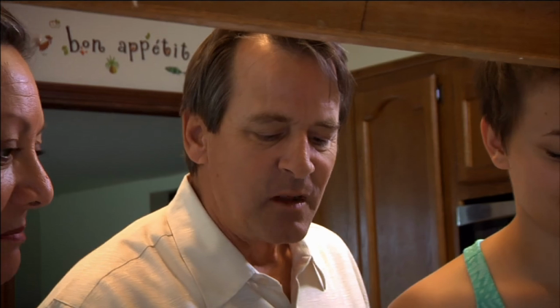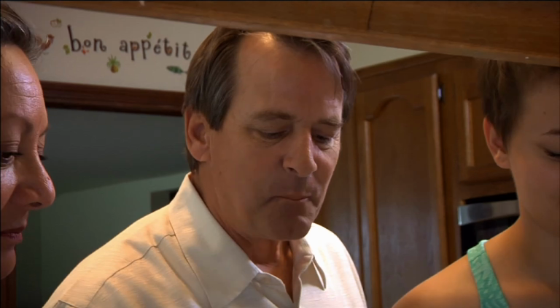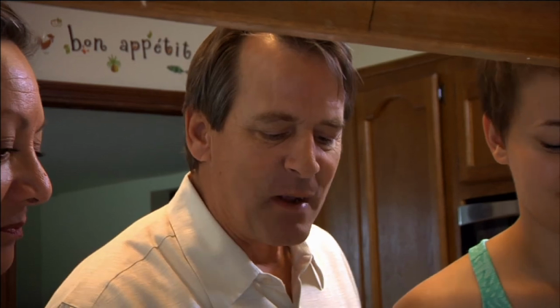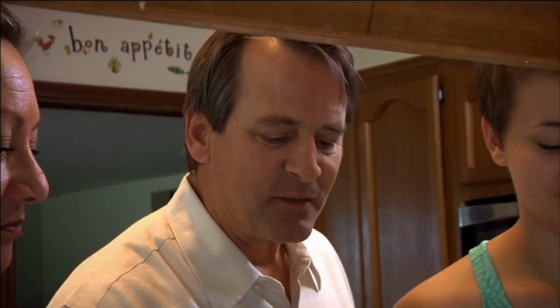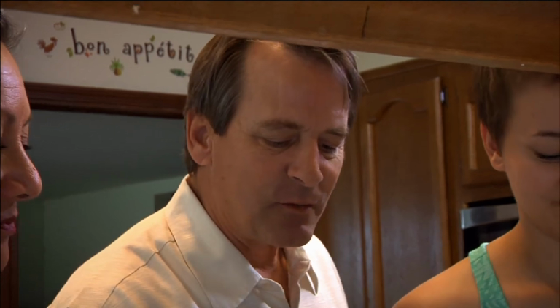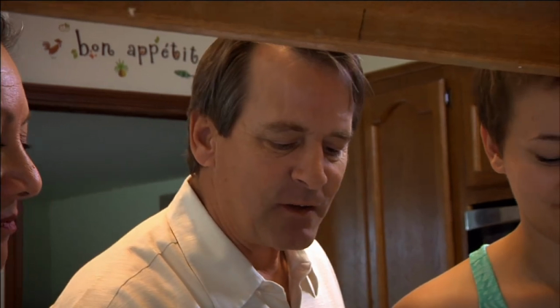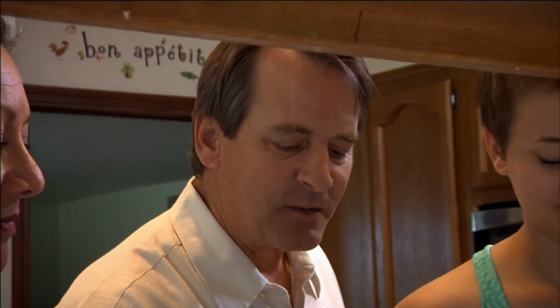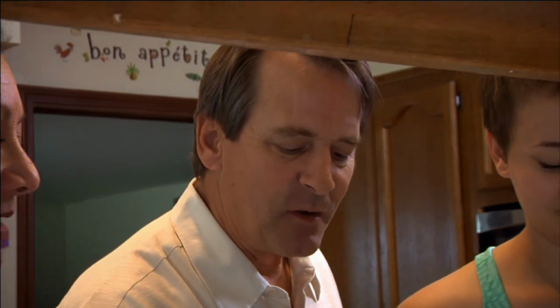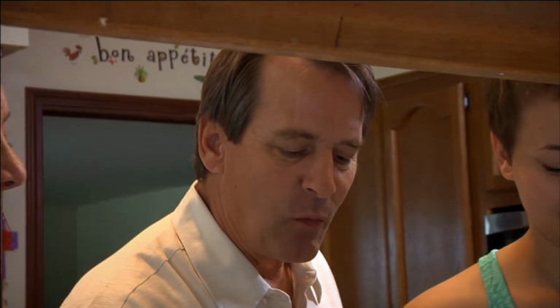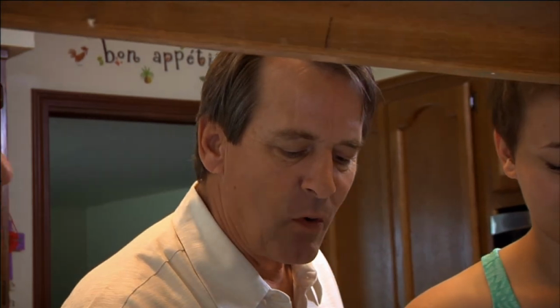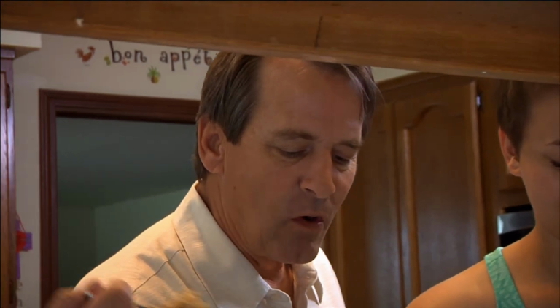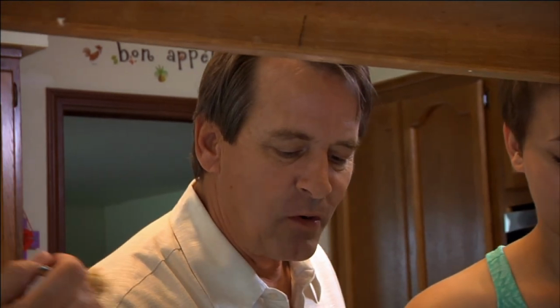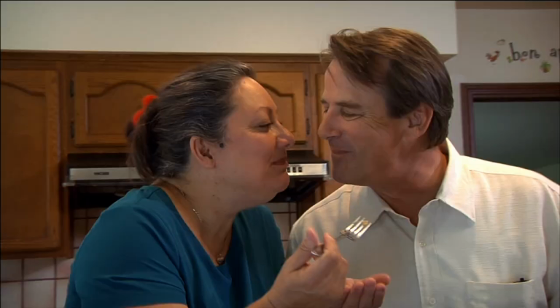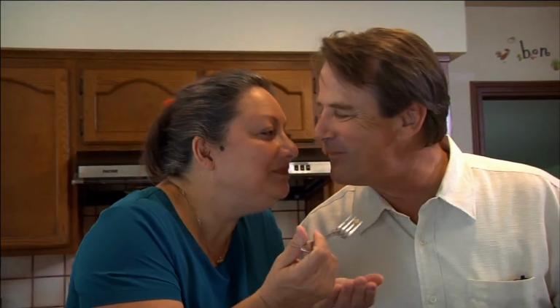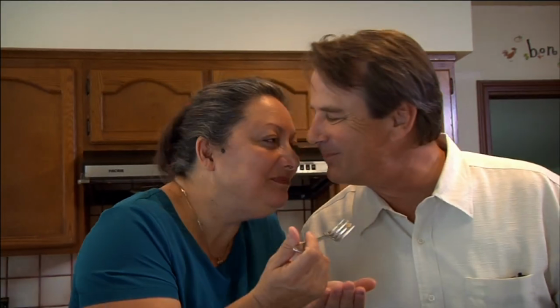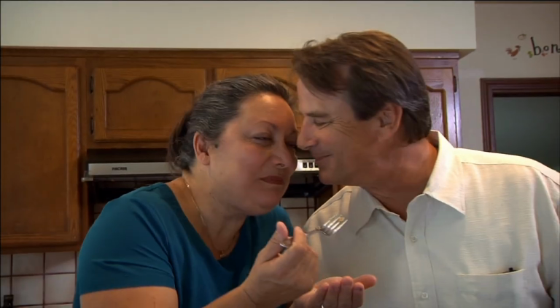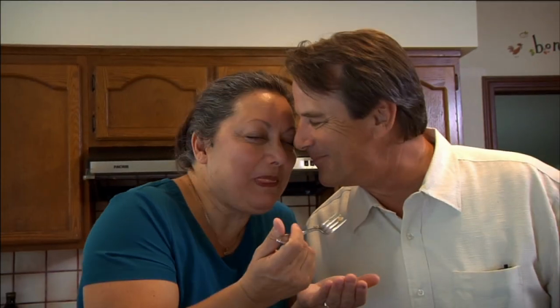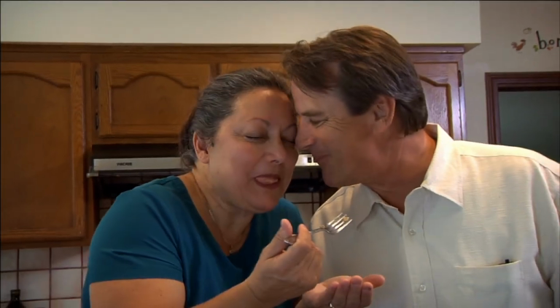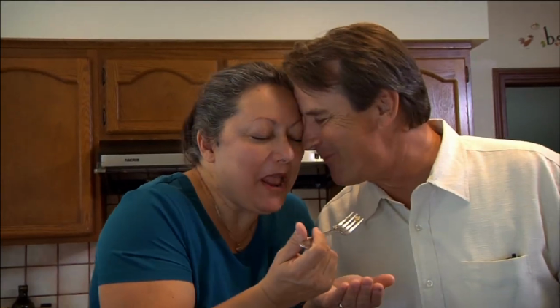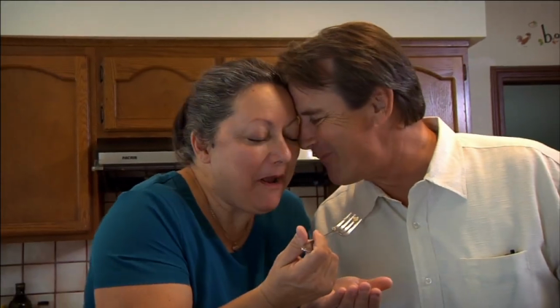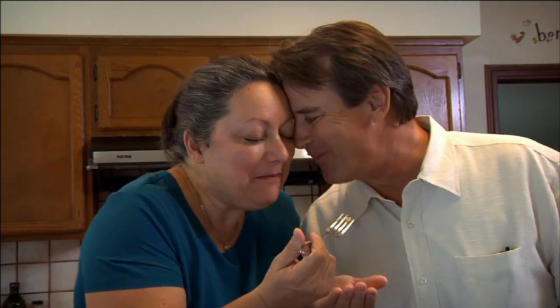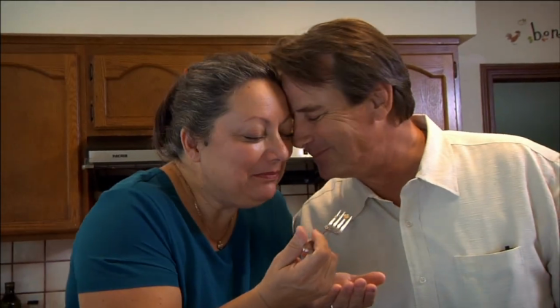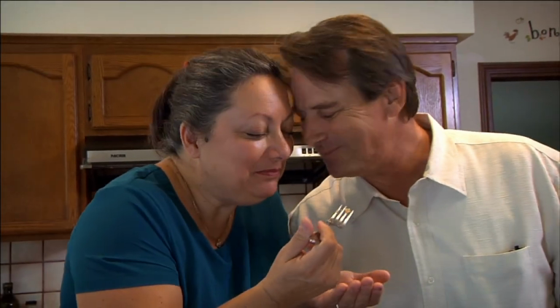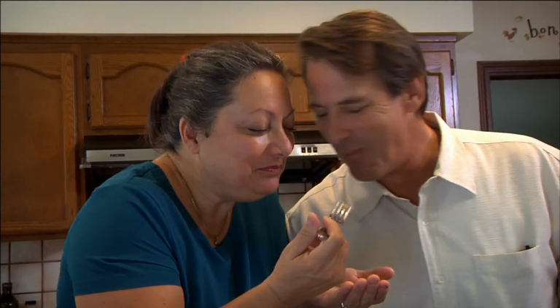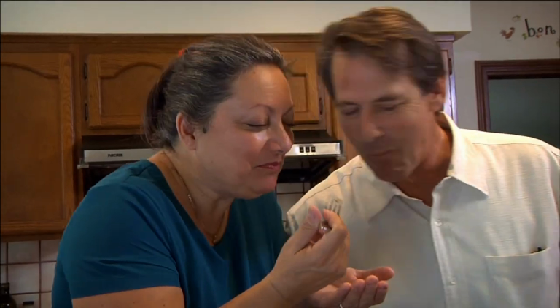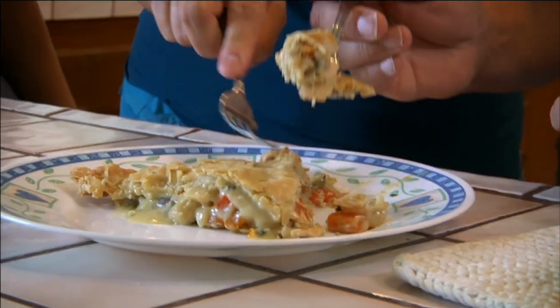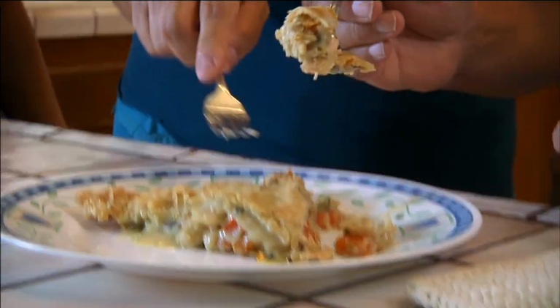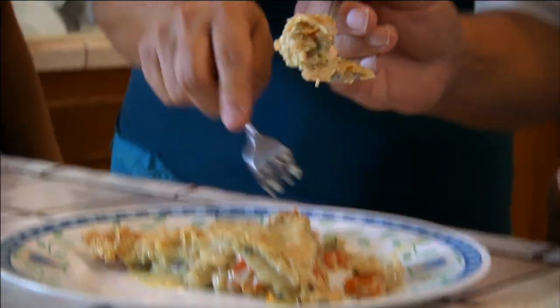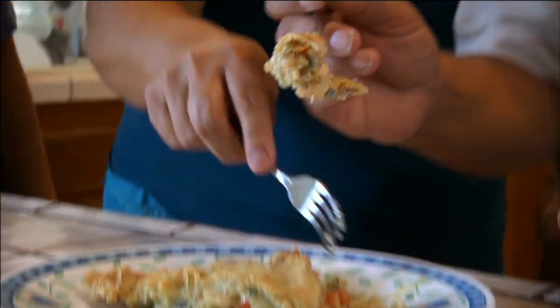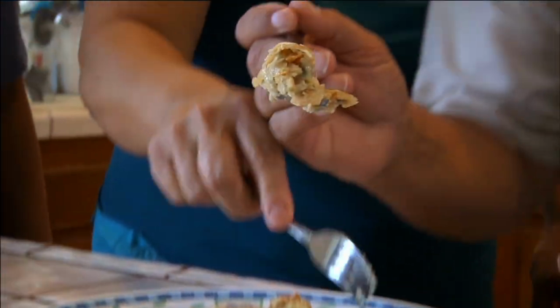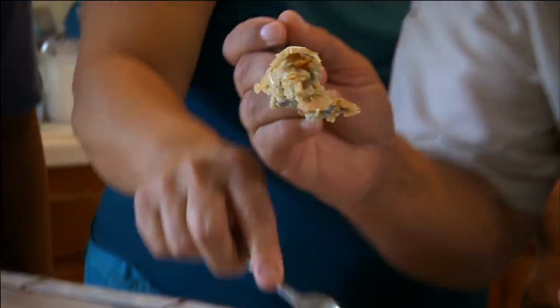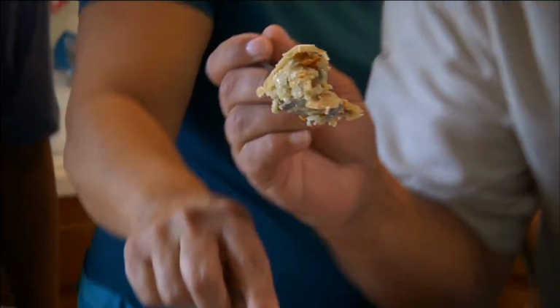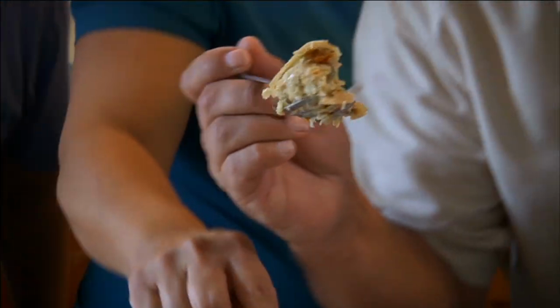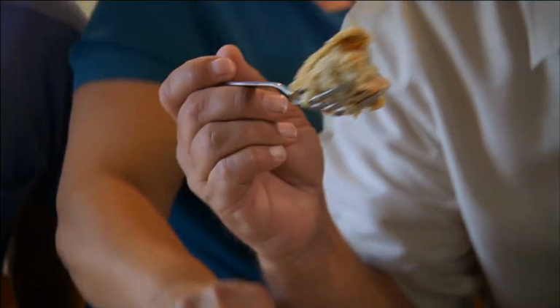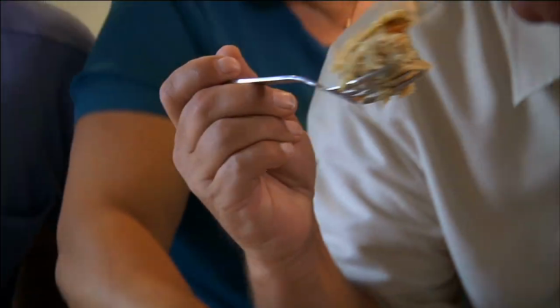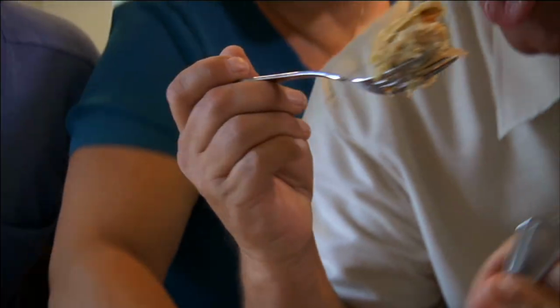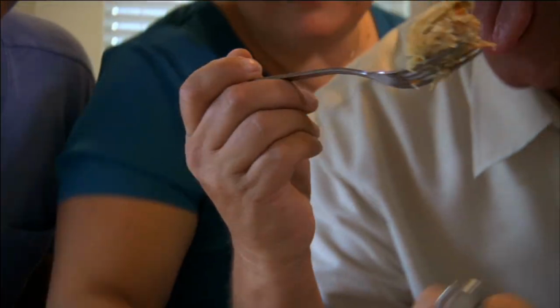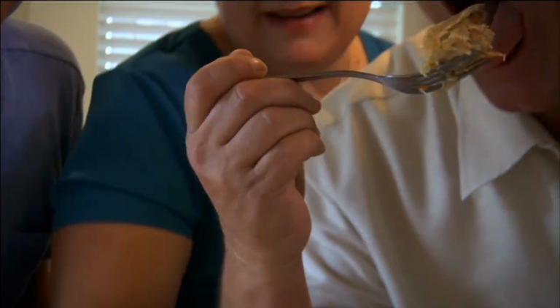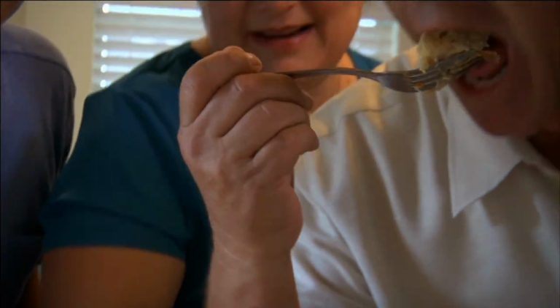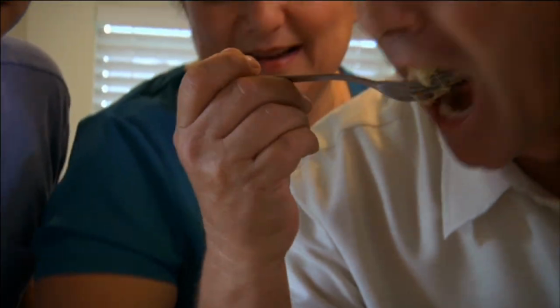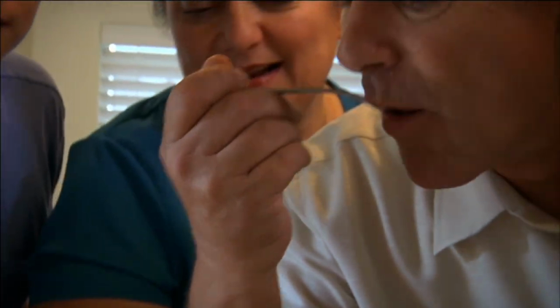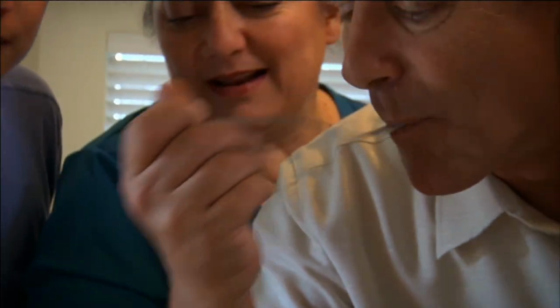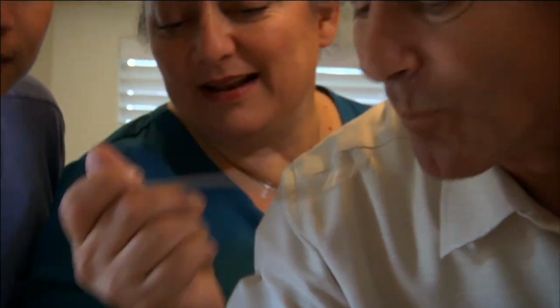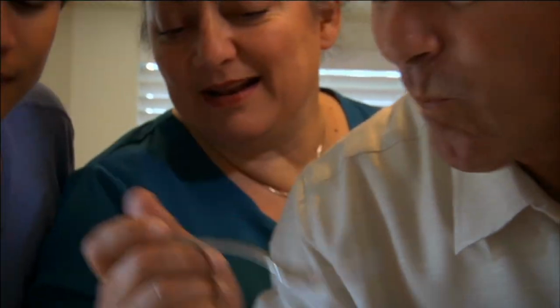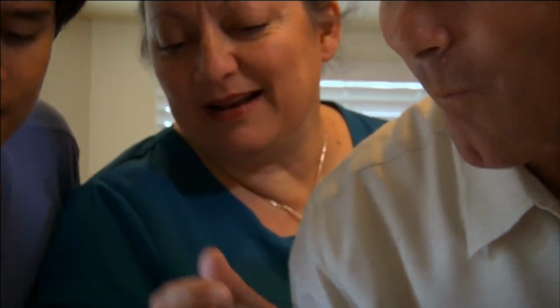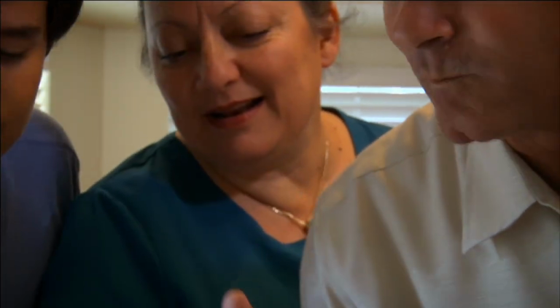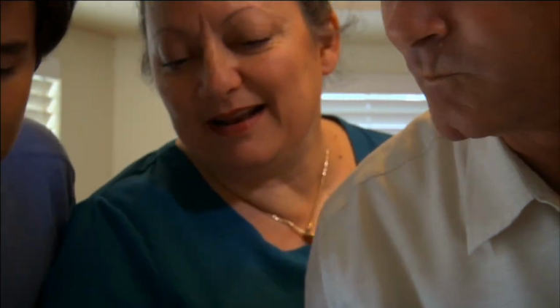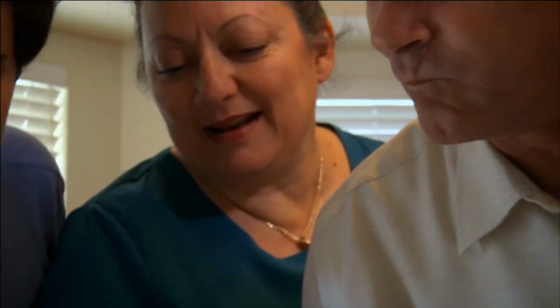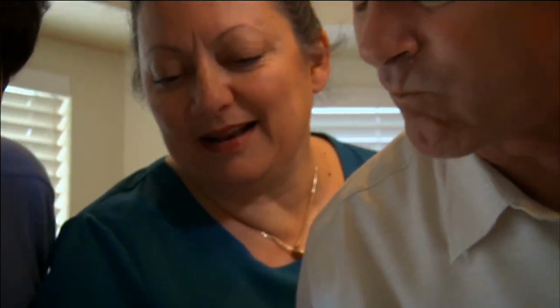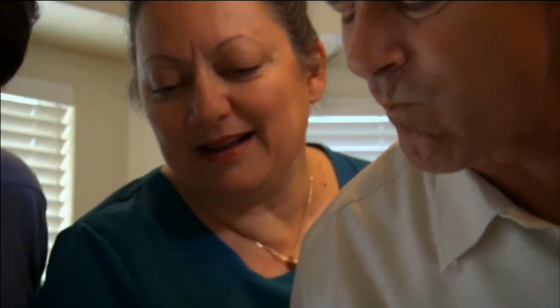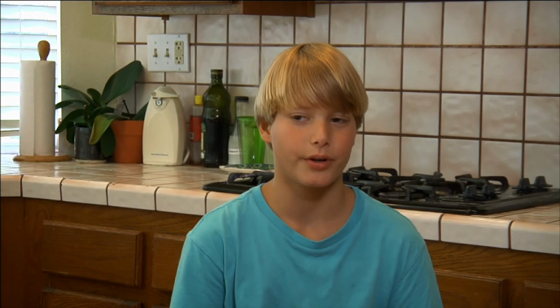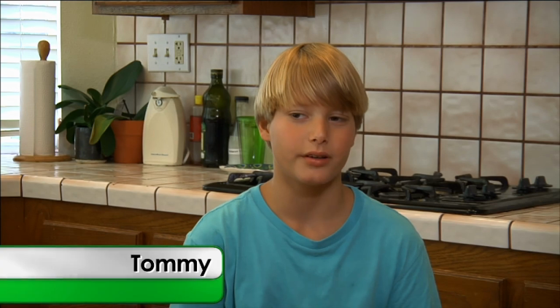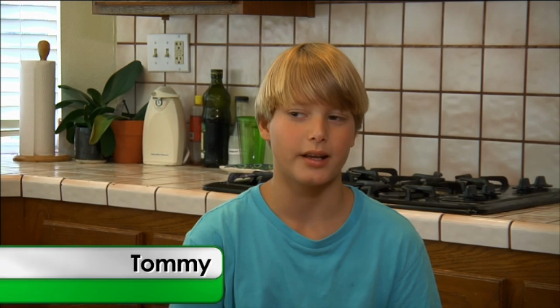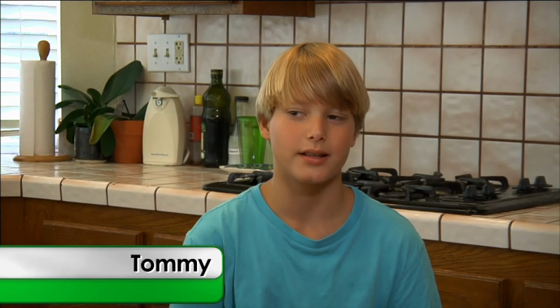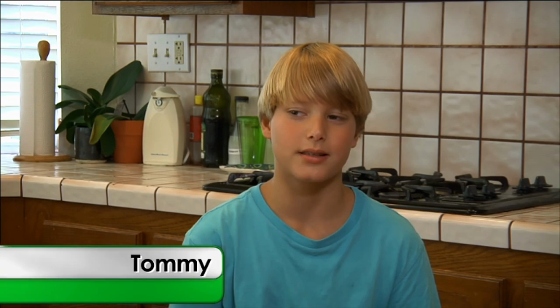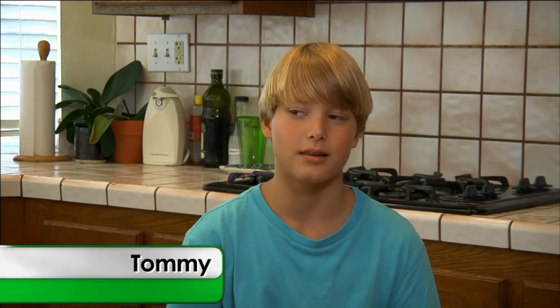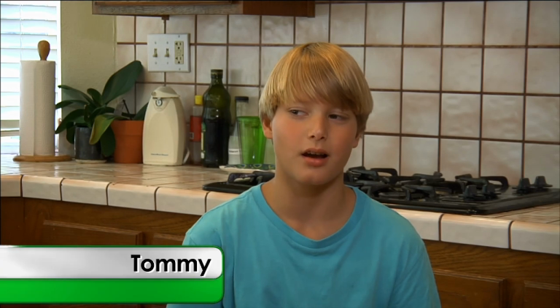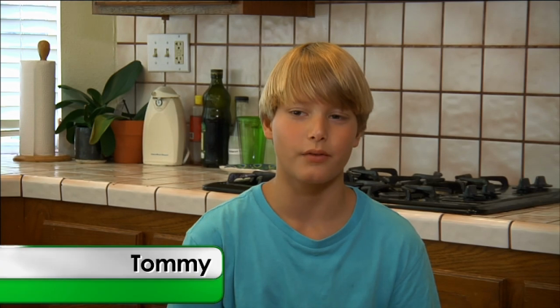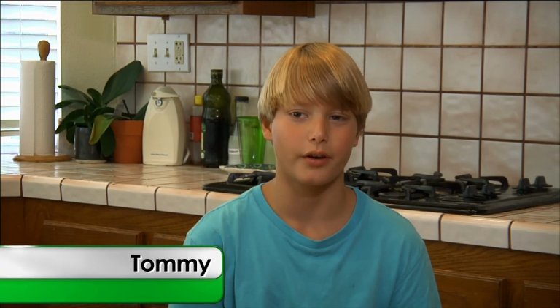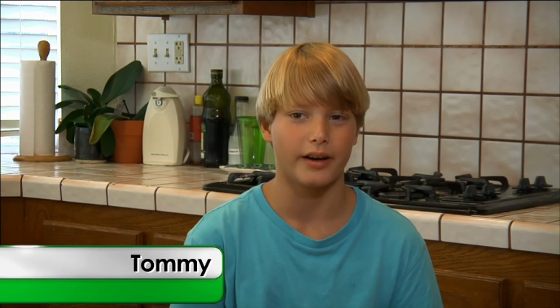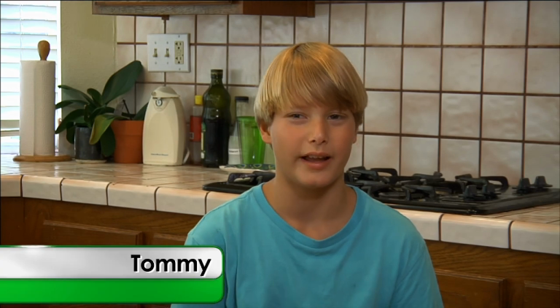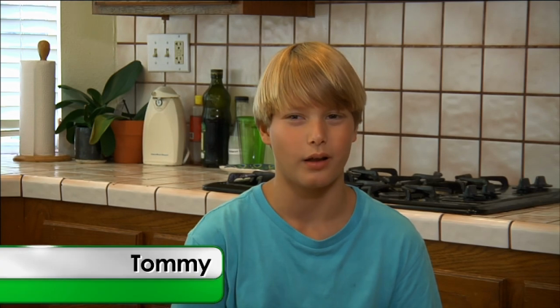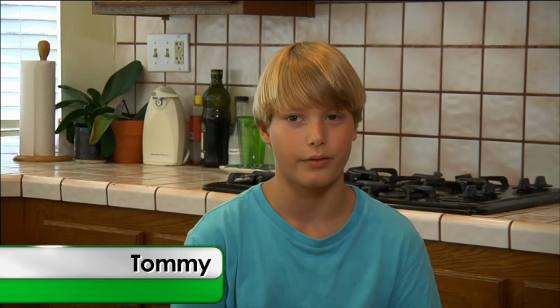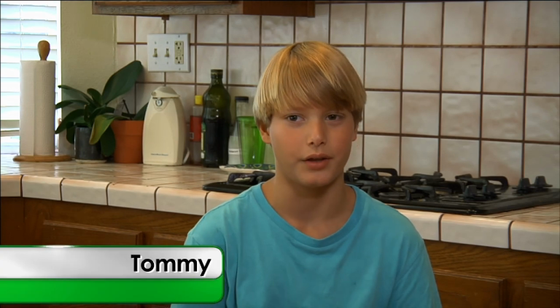My mom's chicken pot pie tastes like you're biting into heaven, but it's not very healthy.